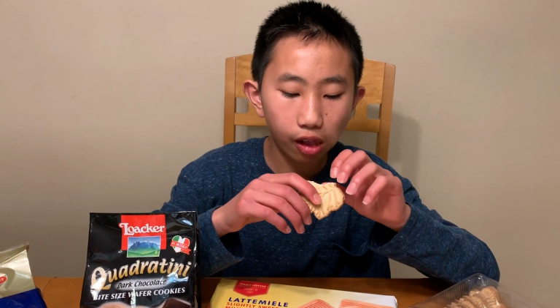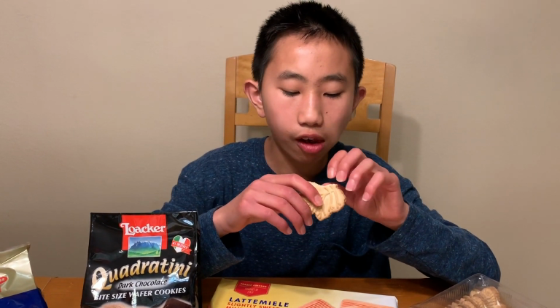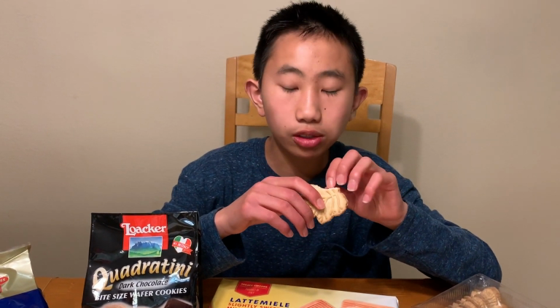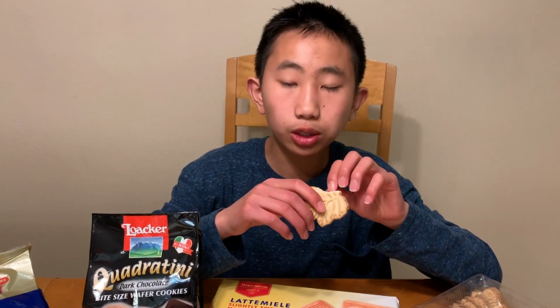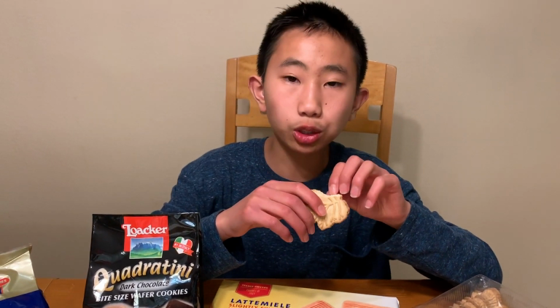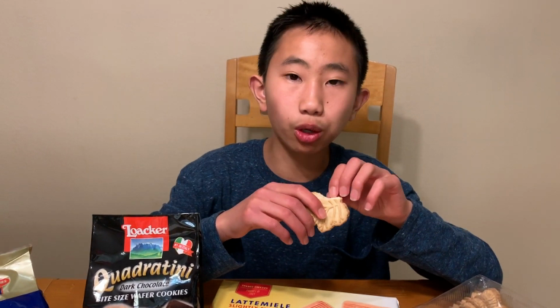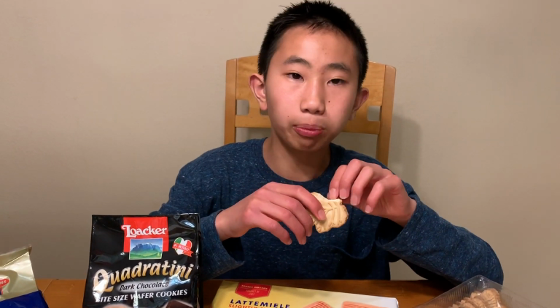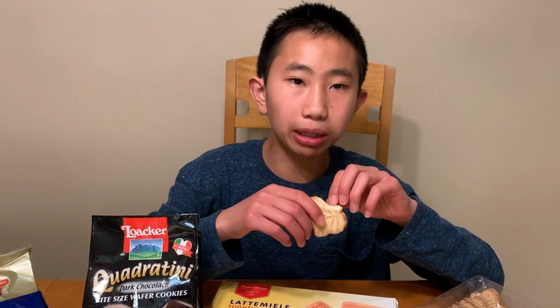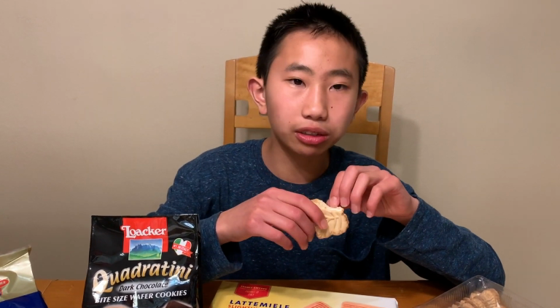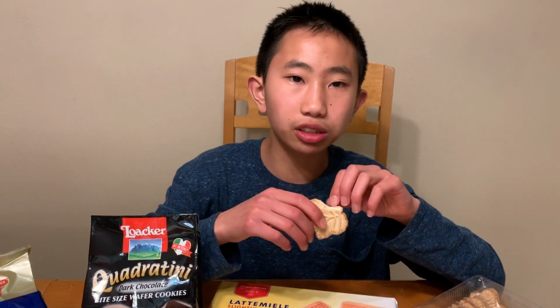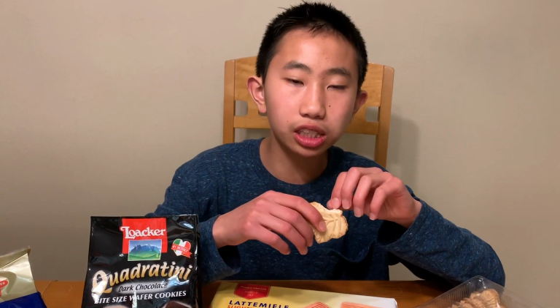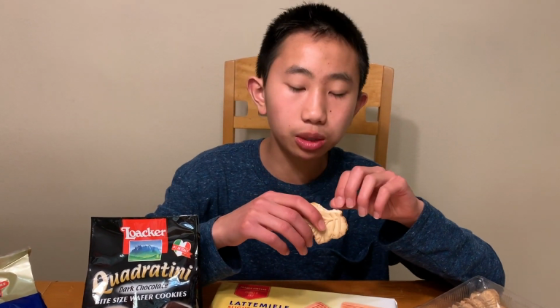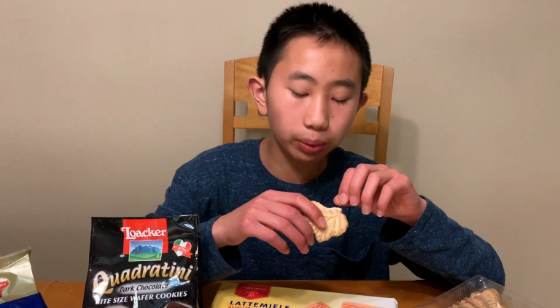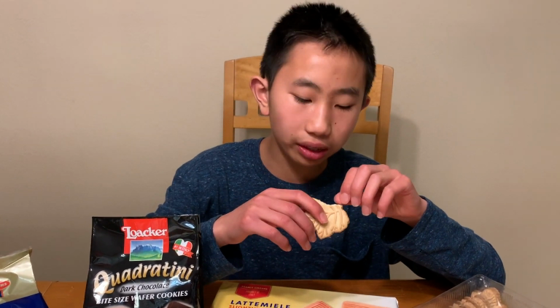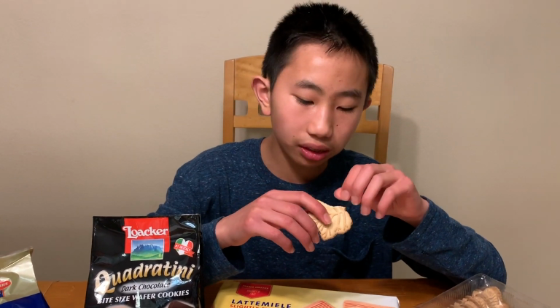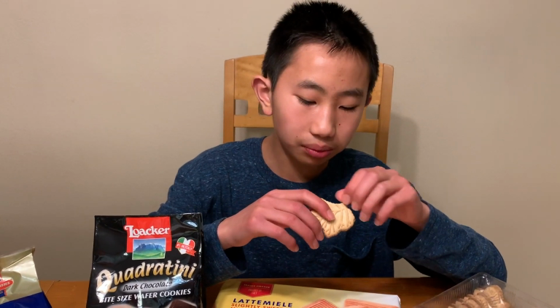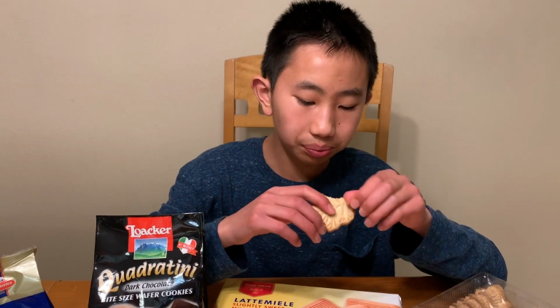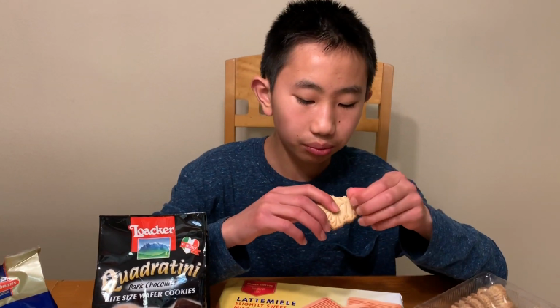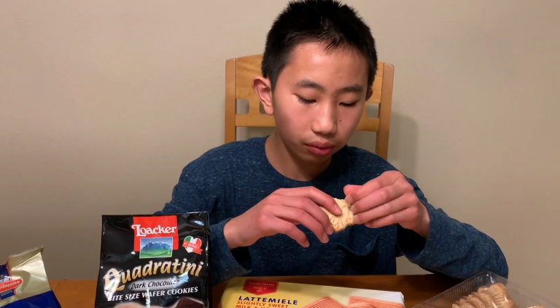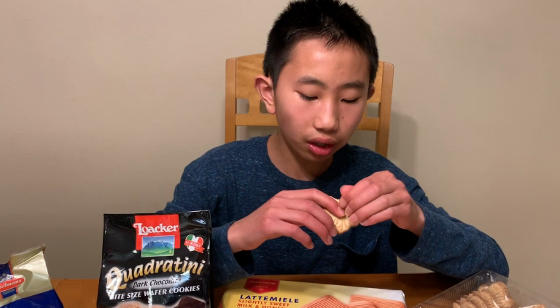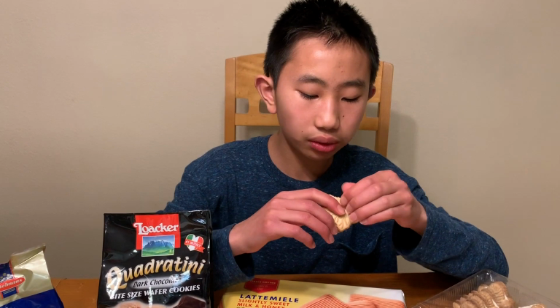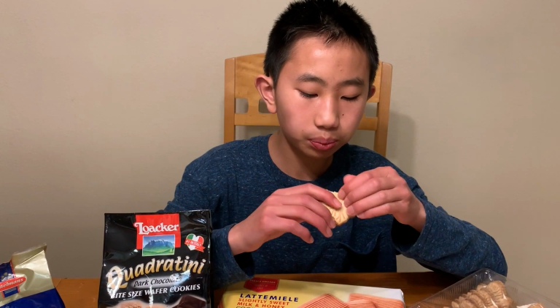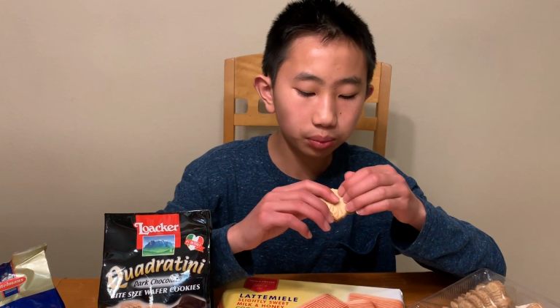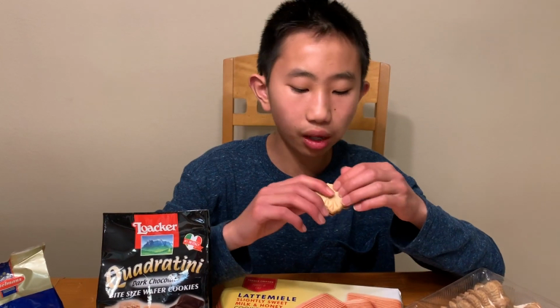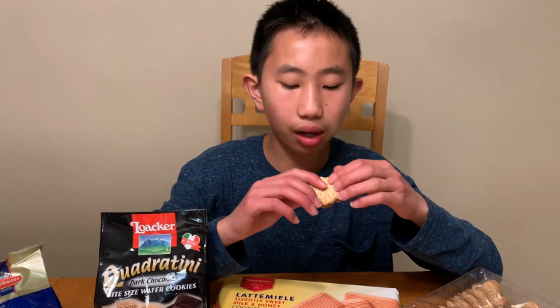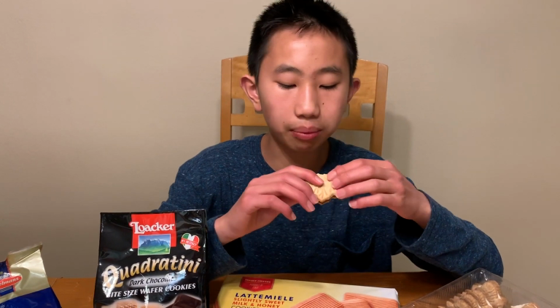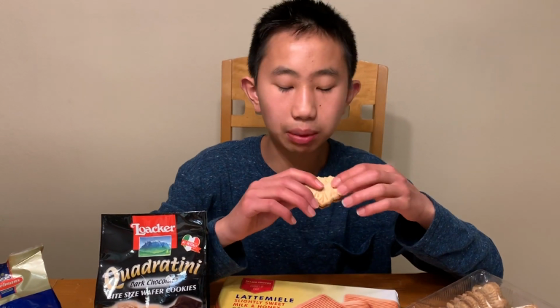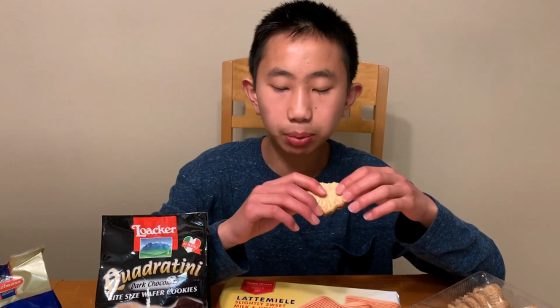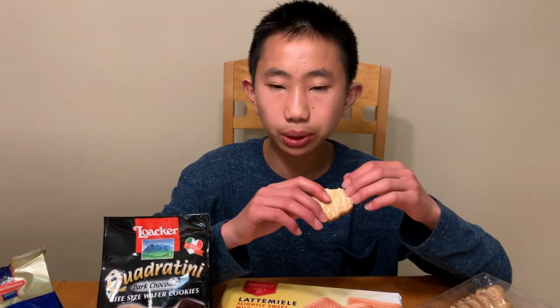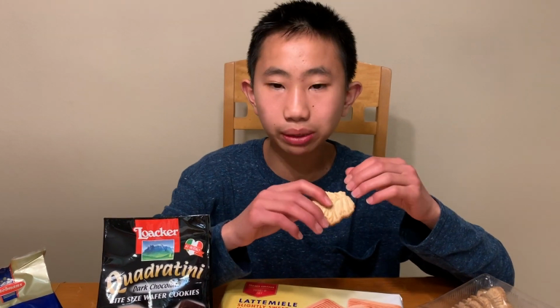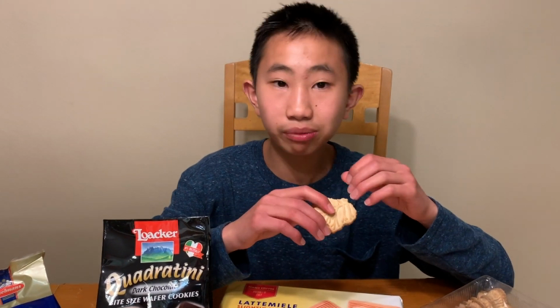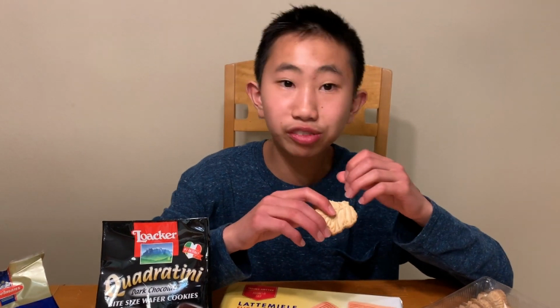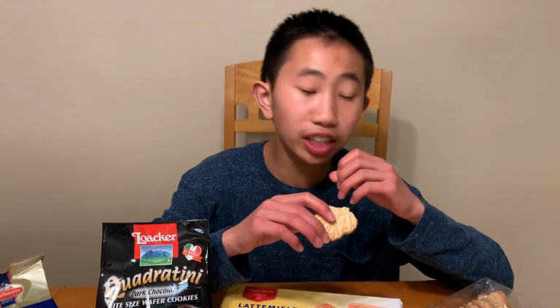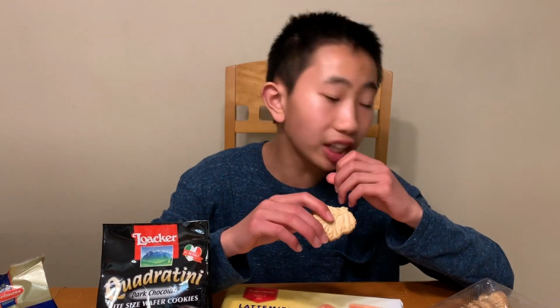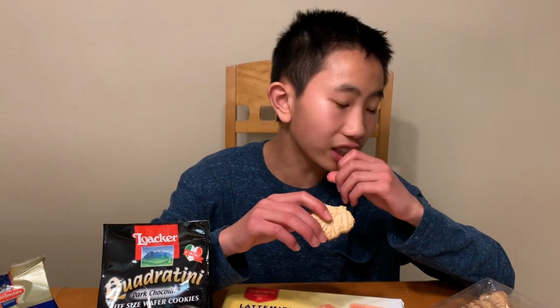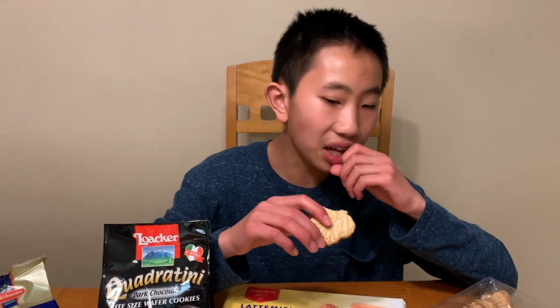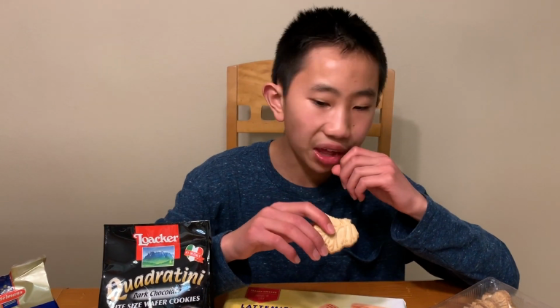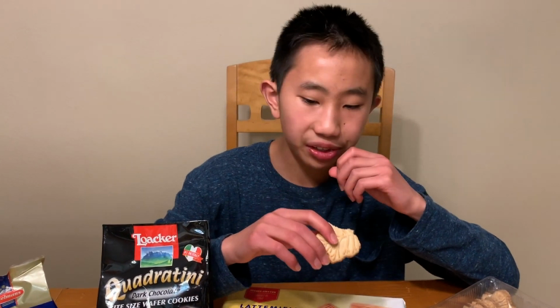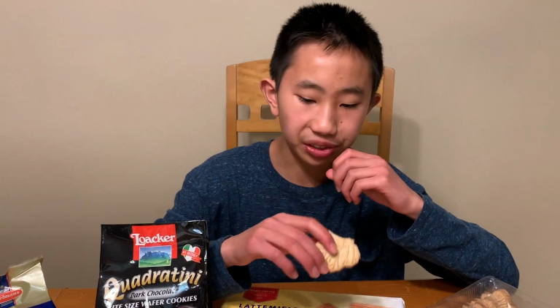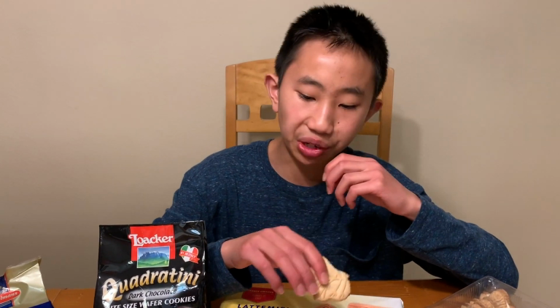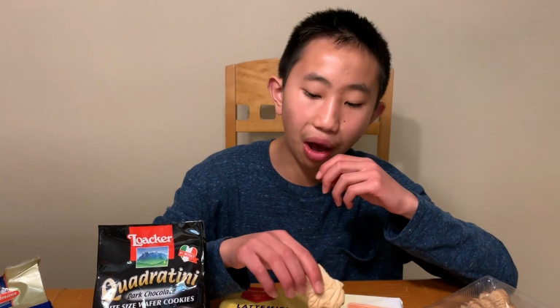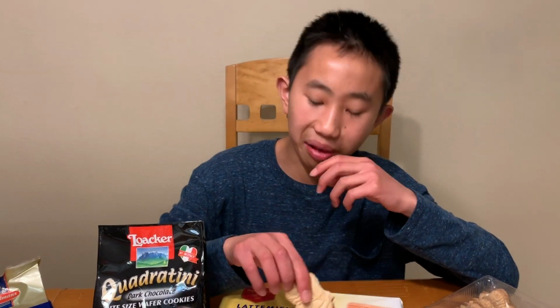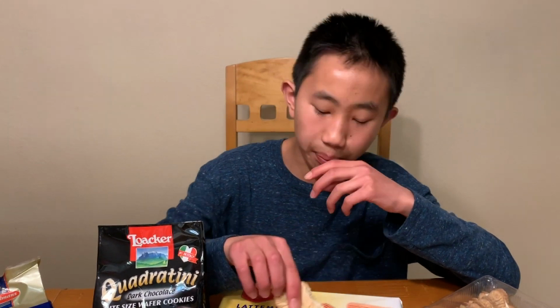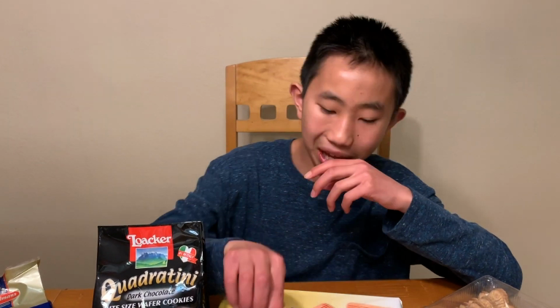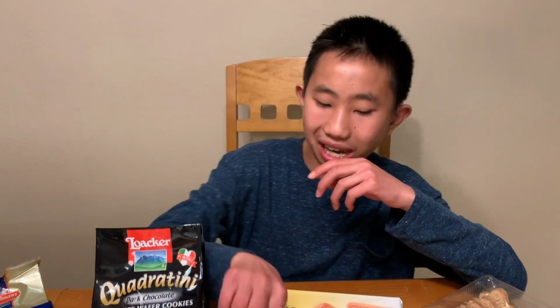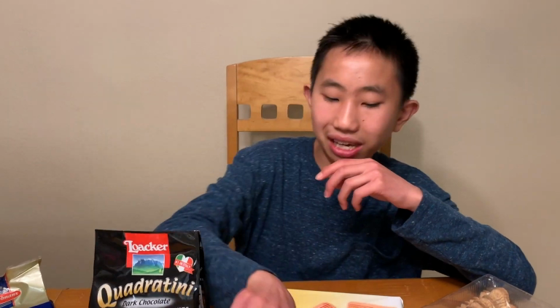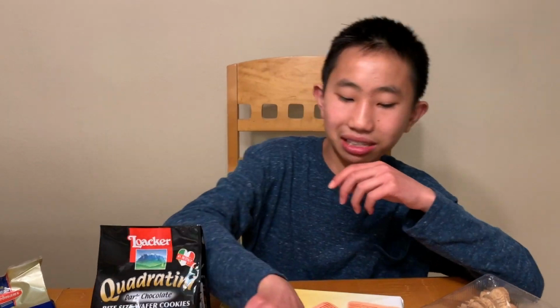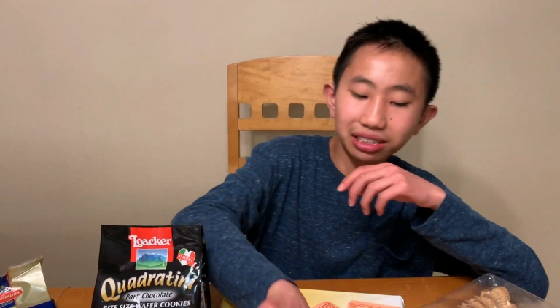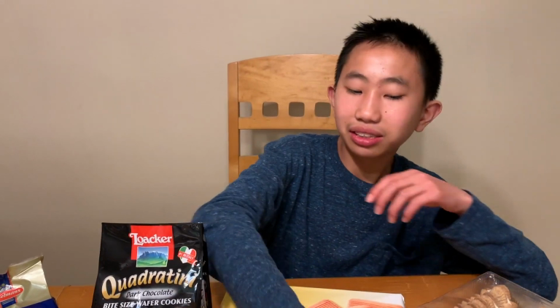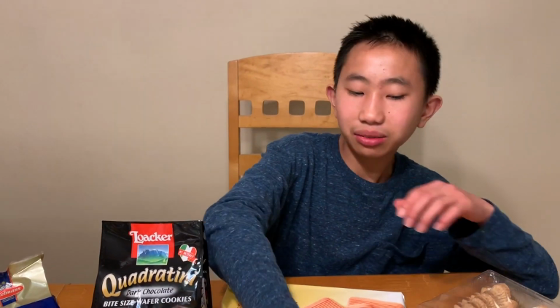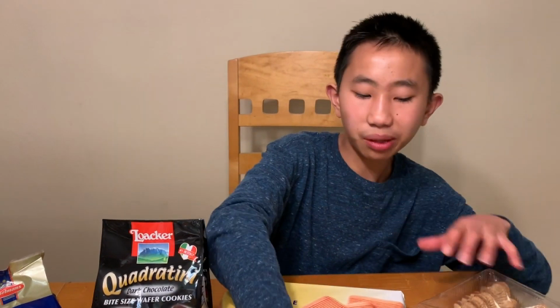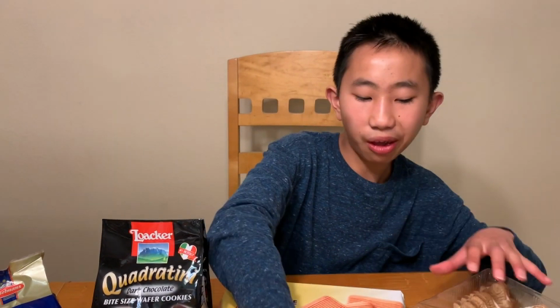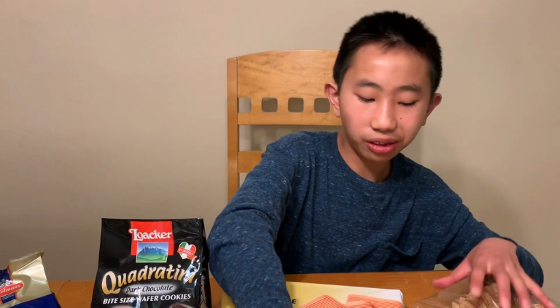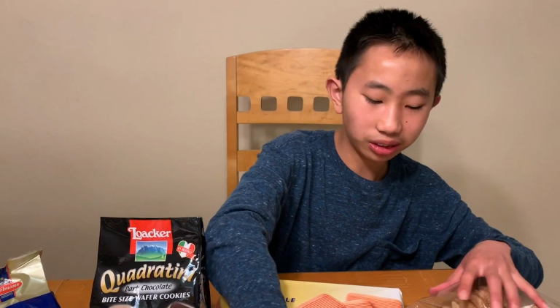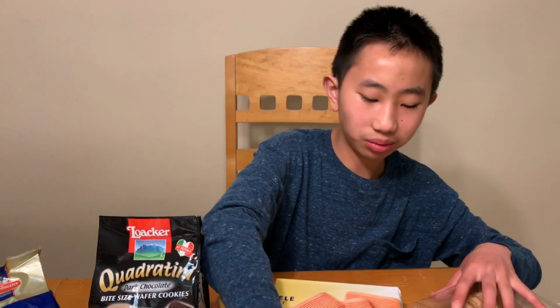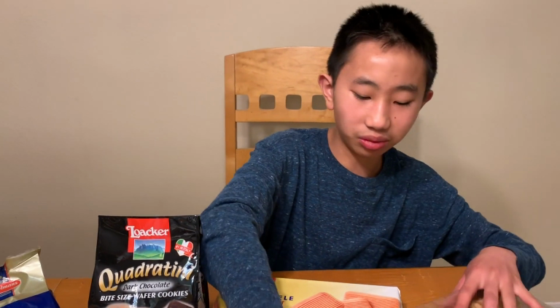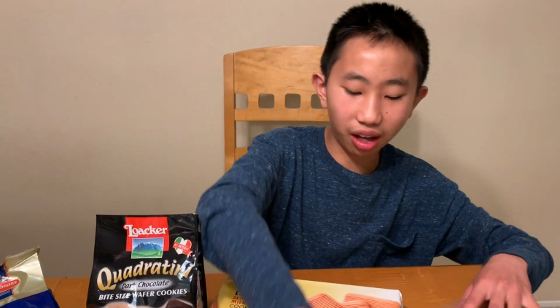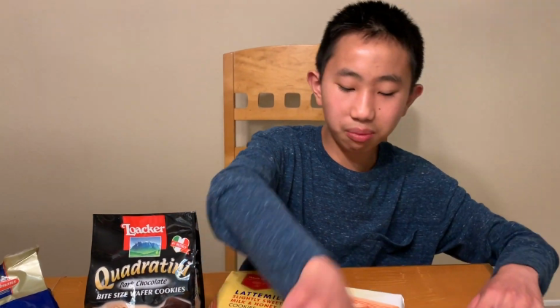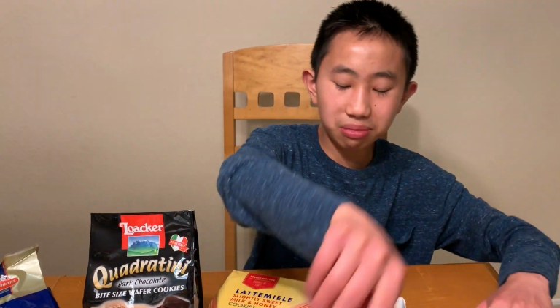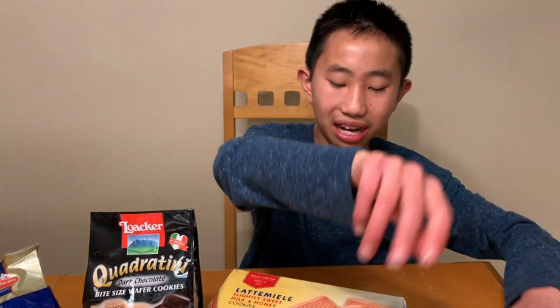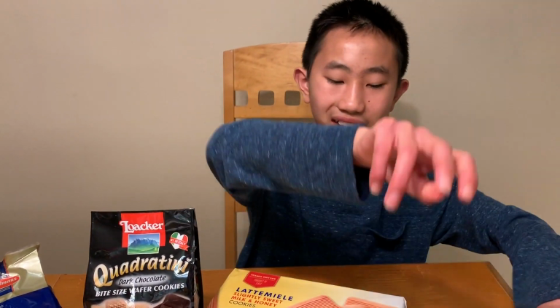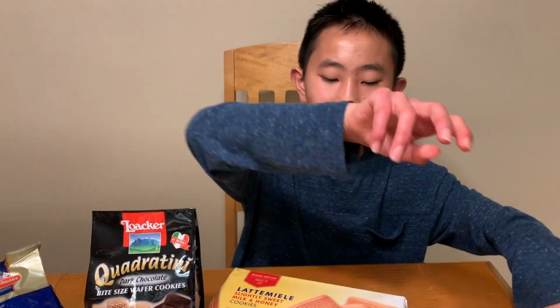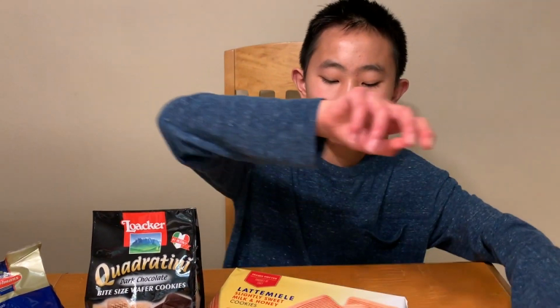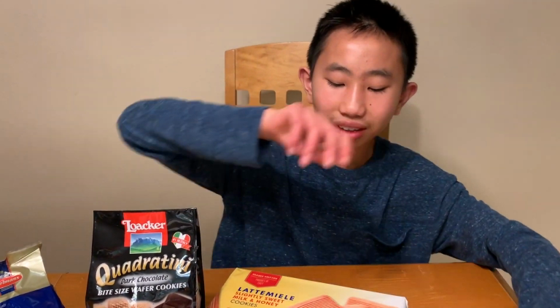Shortbread cookies with a maple cream filling. Not bad. Not bad at all.